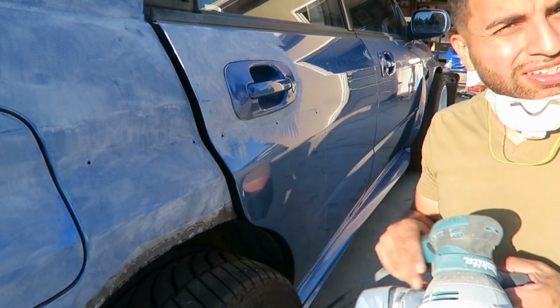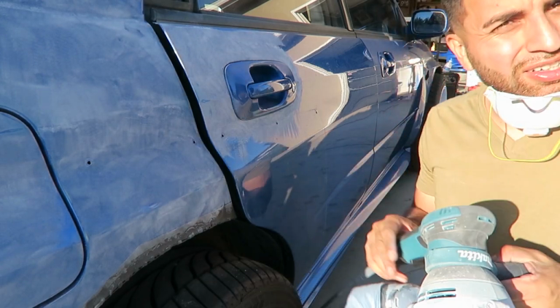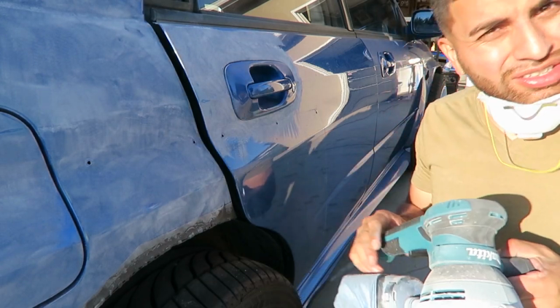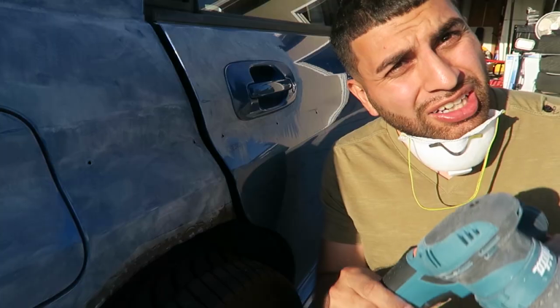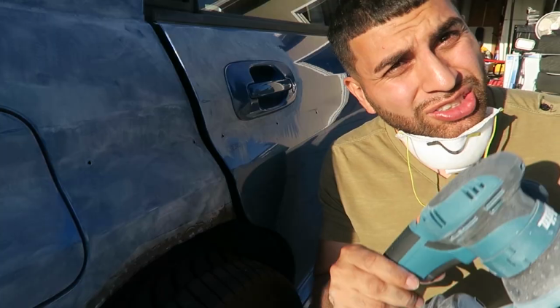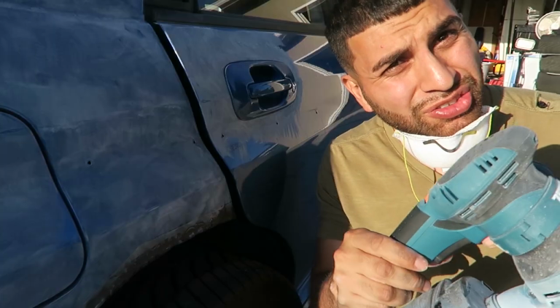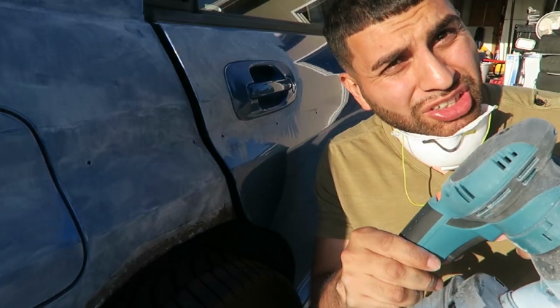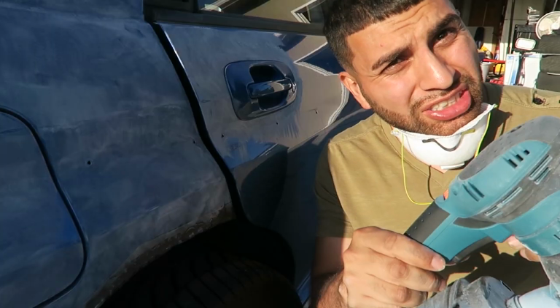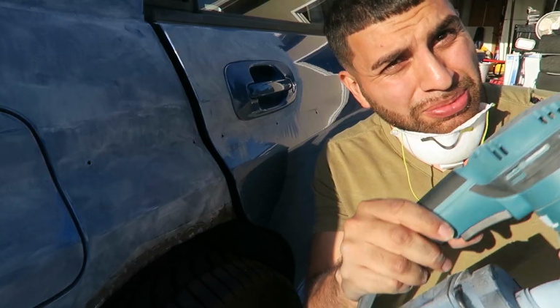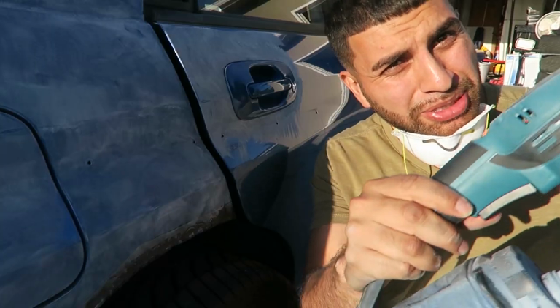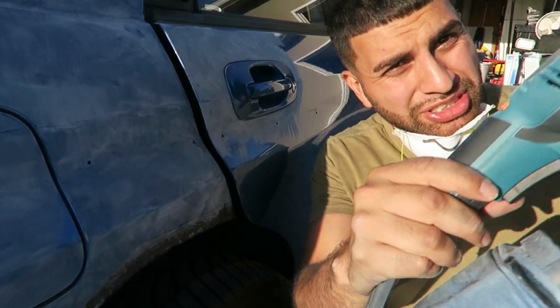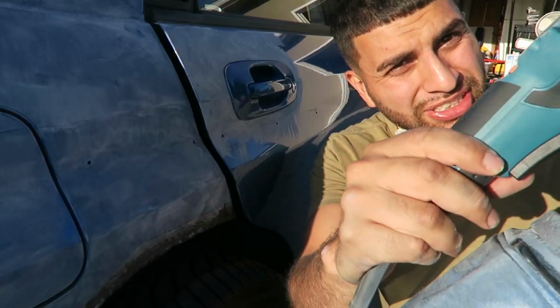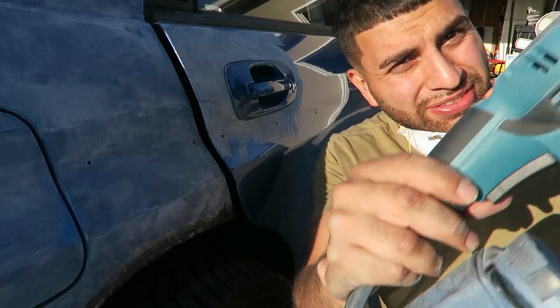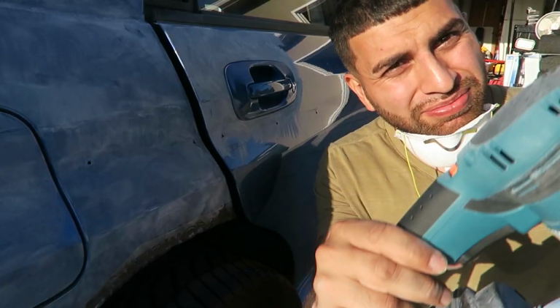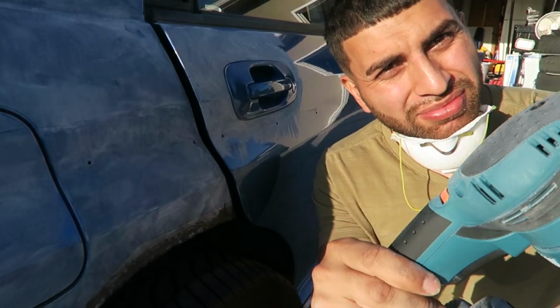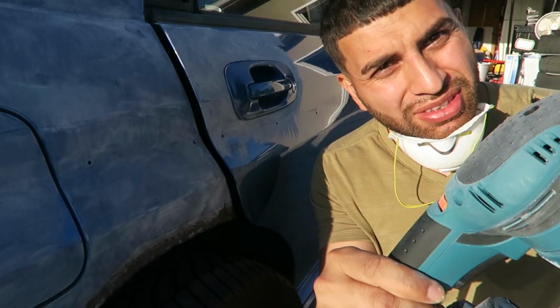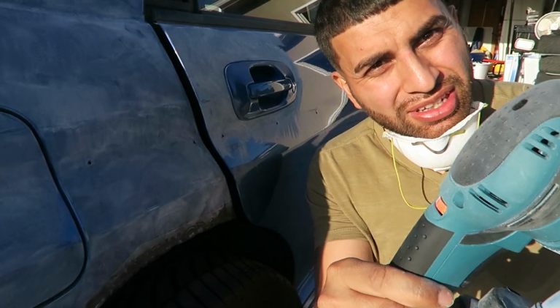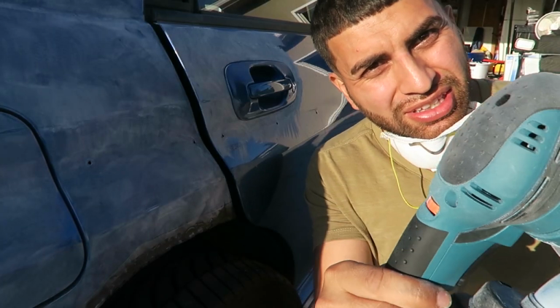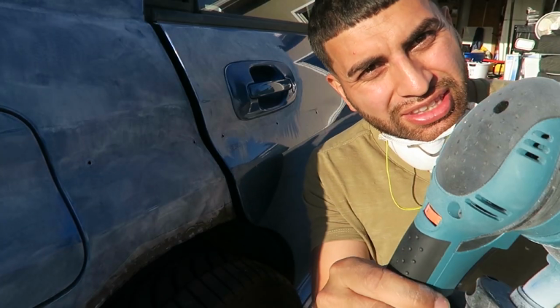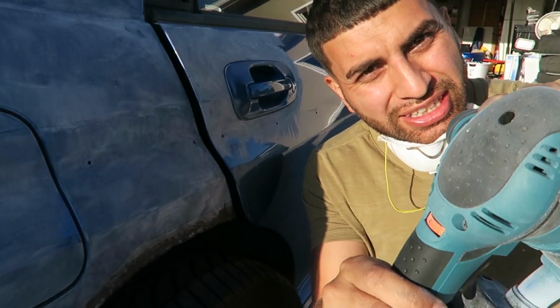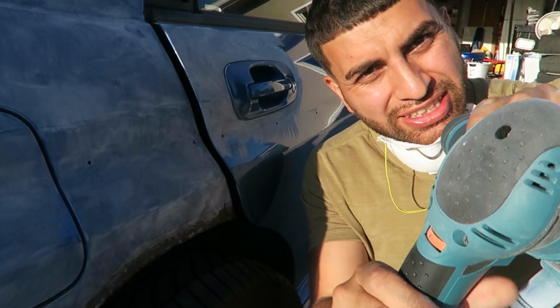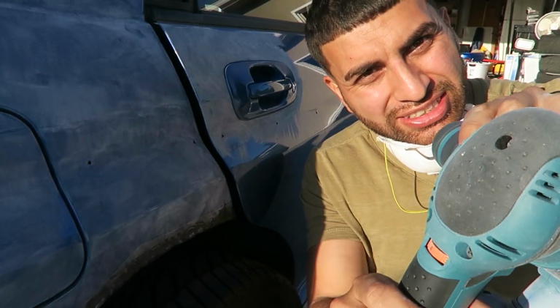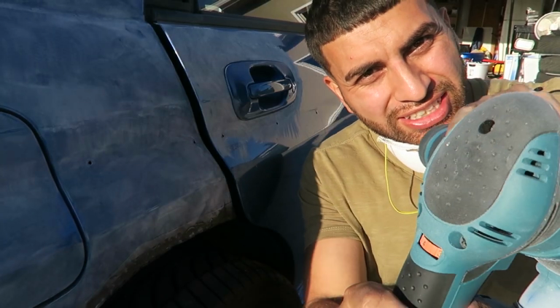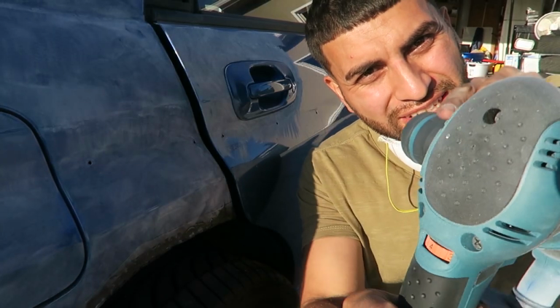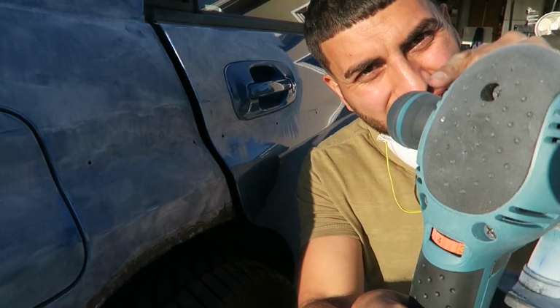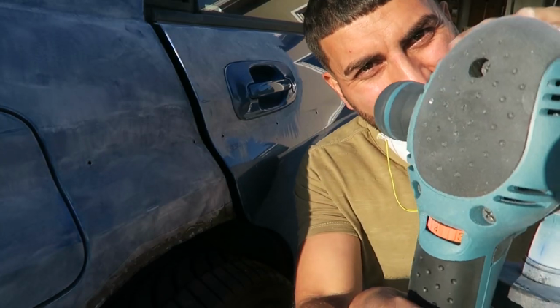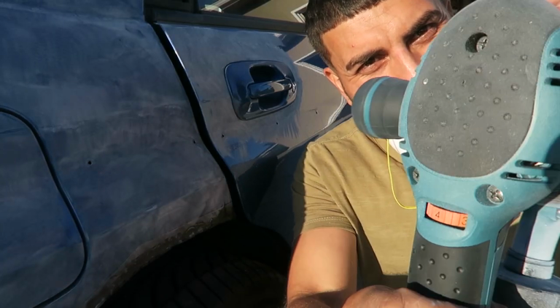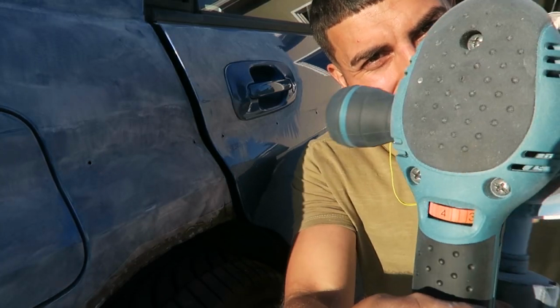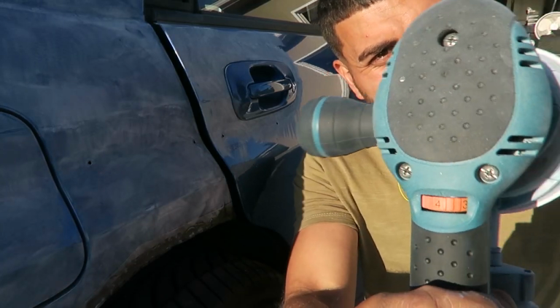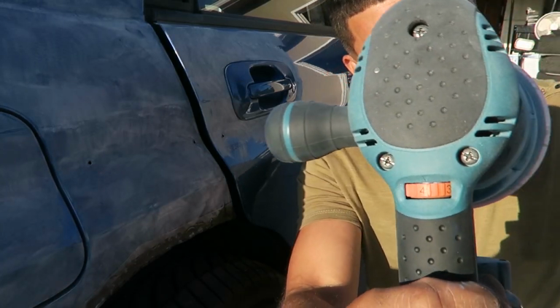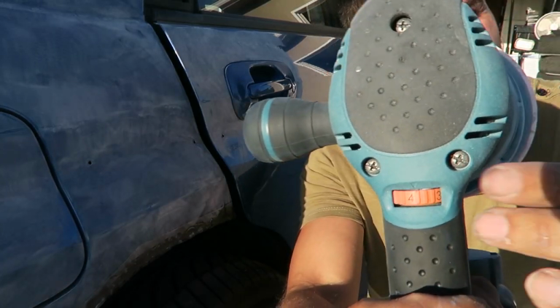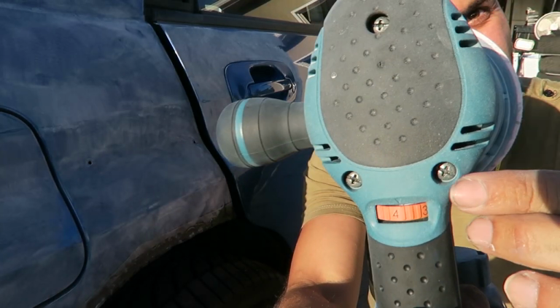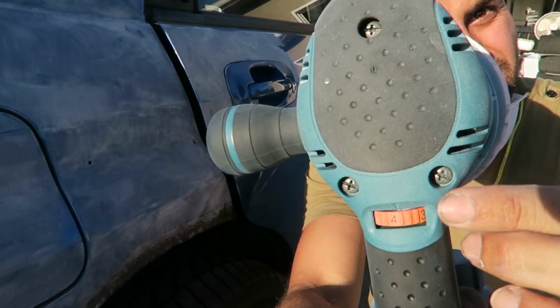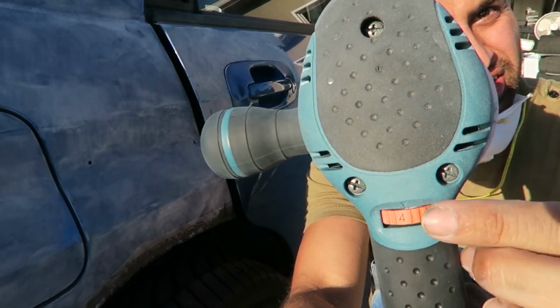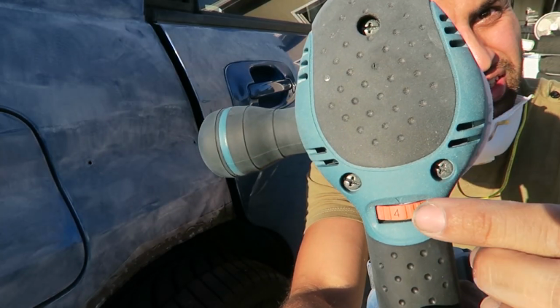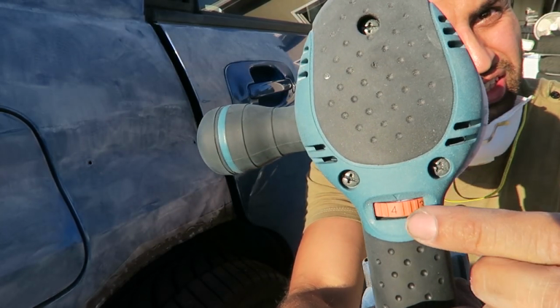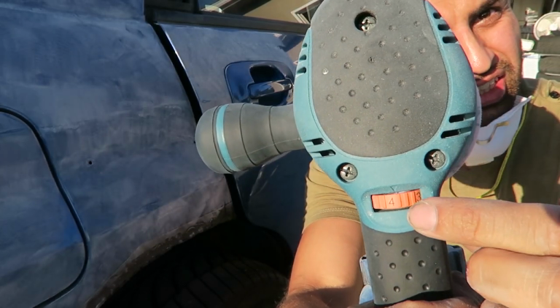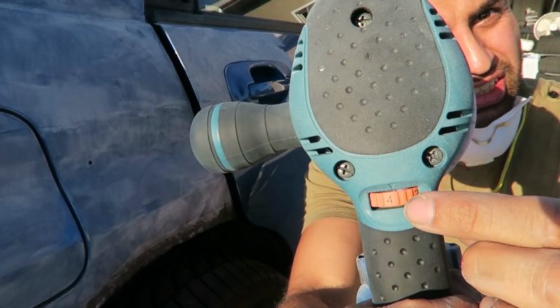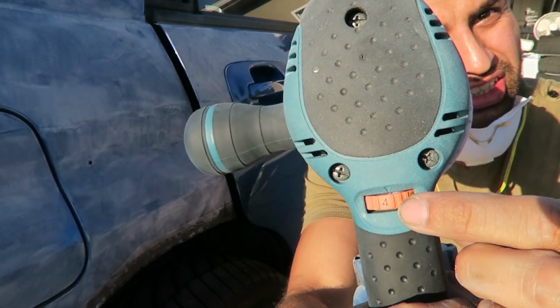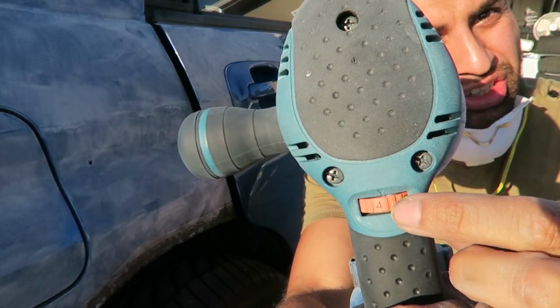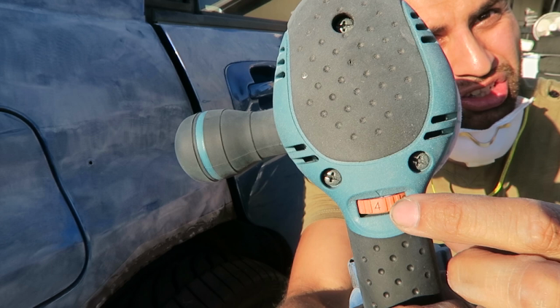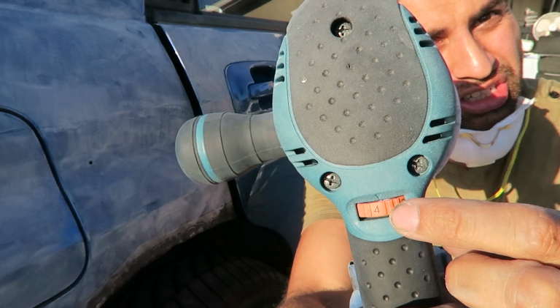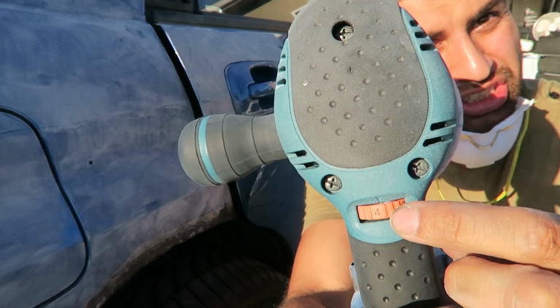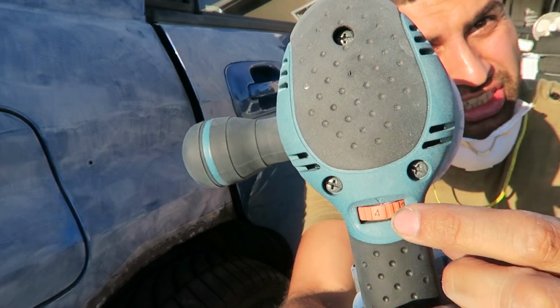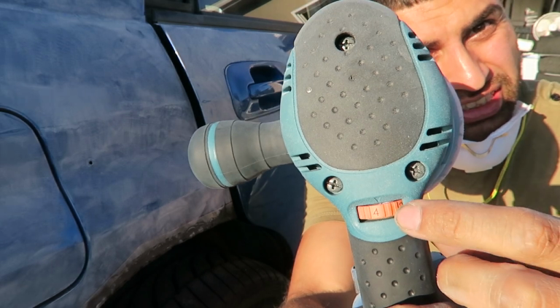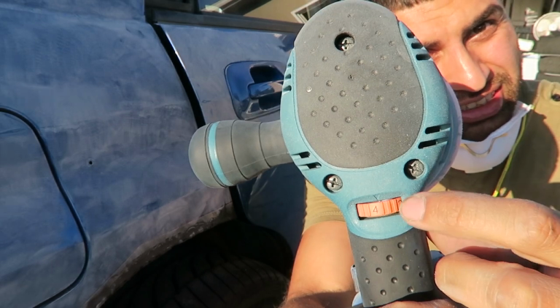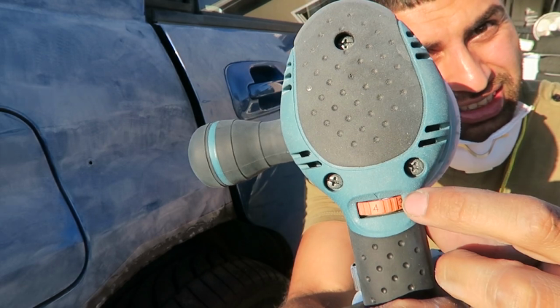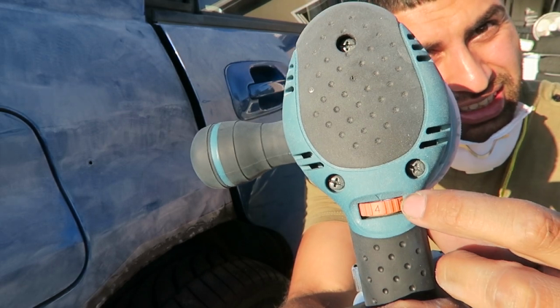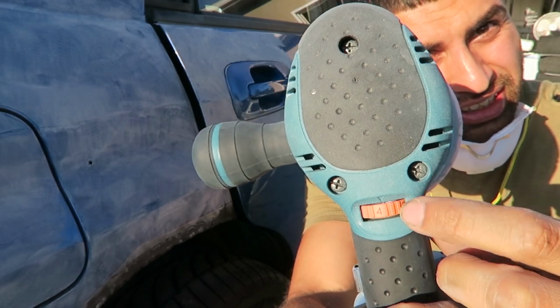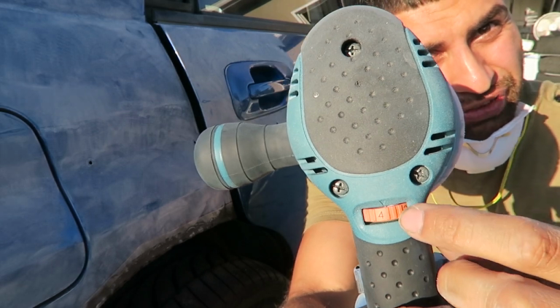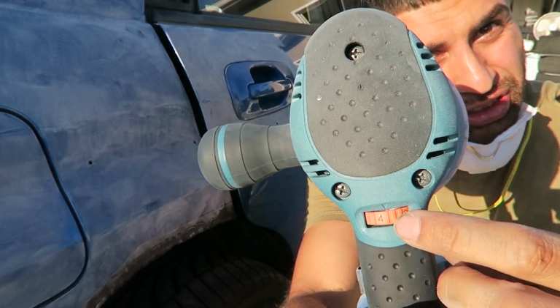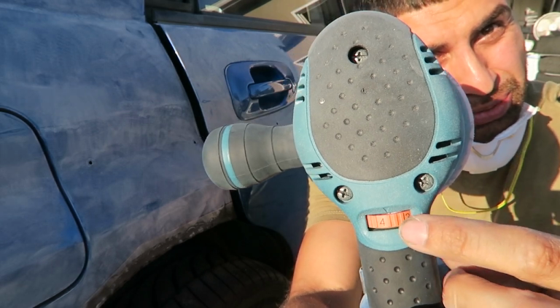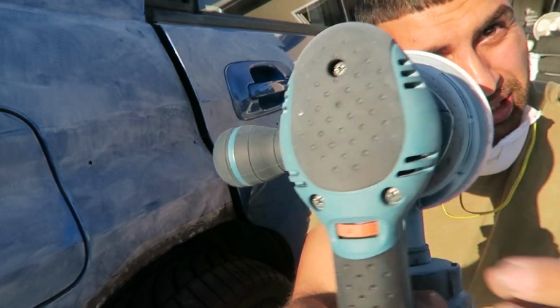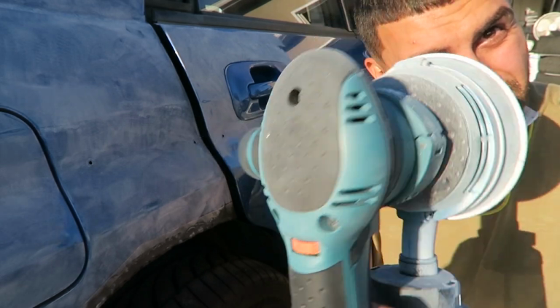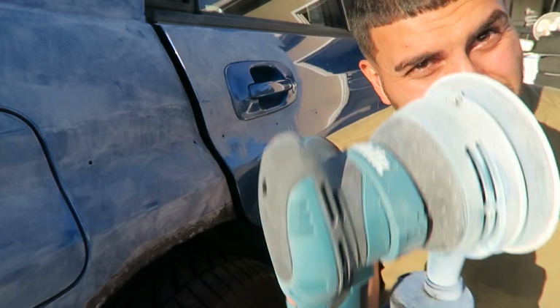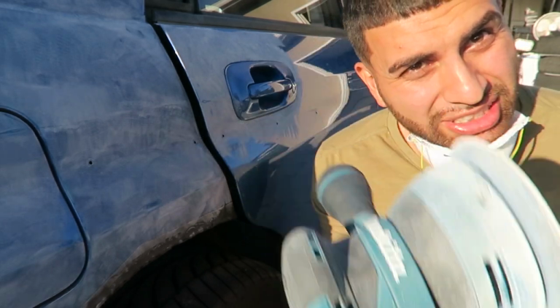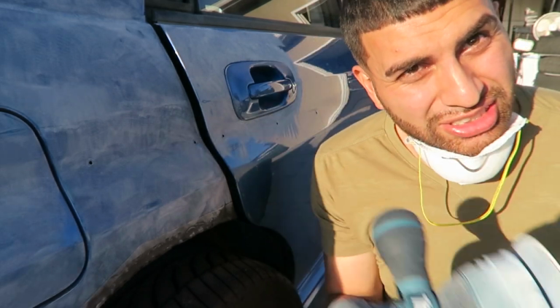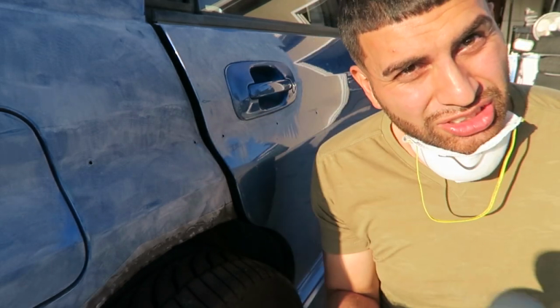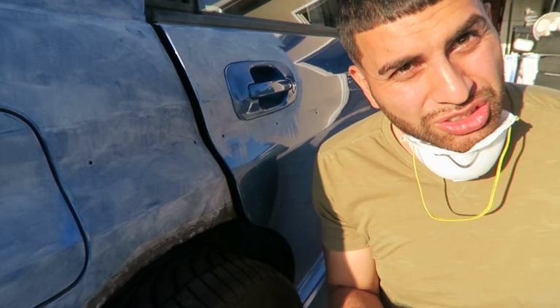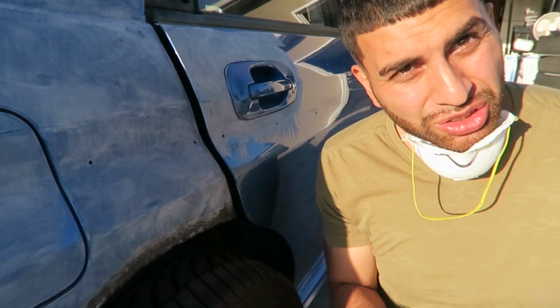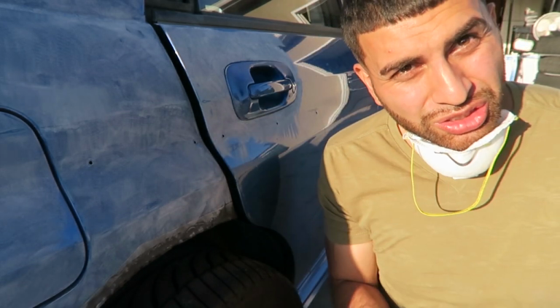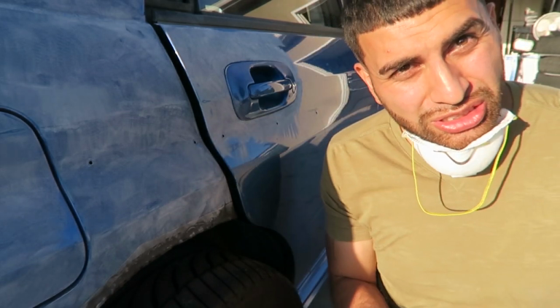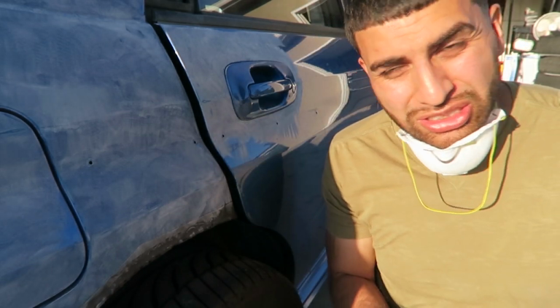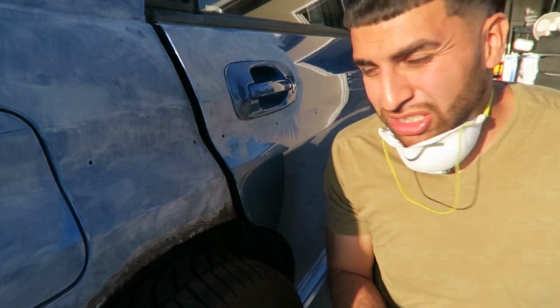I also forgot to mention that this sander has variable speeds you can change, so it's a lot easier on the curves. Let's get back into the sanding.